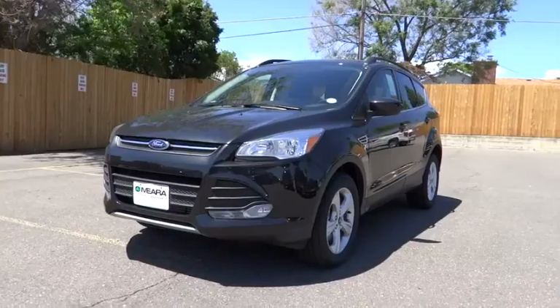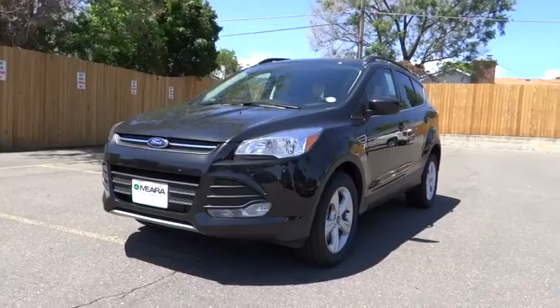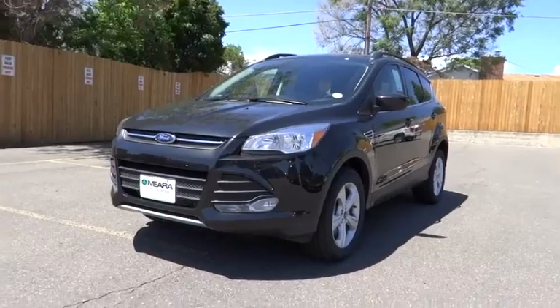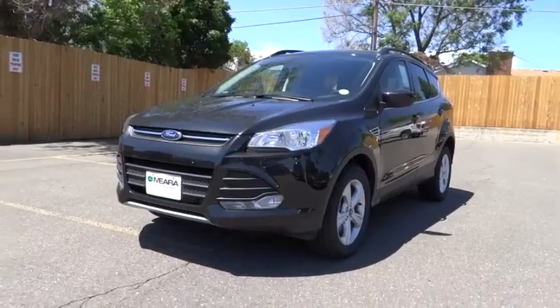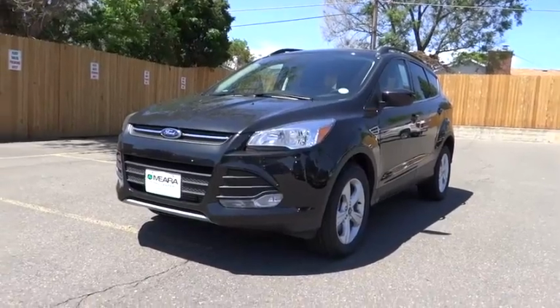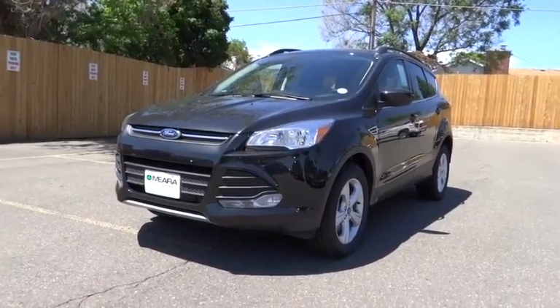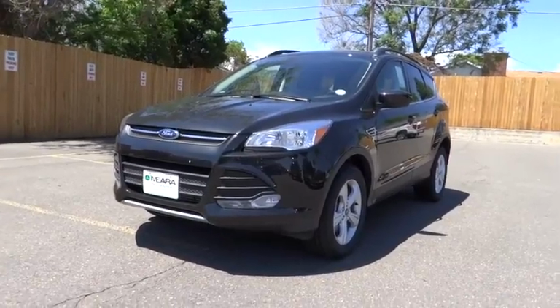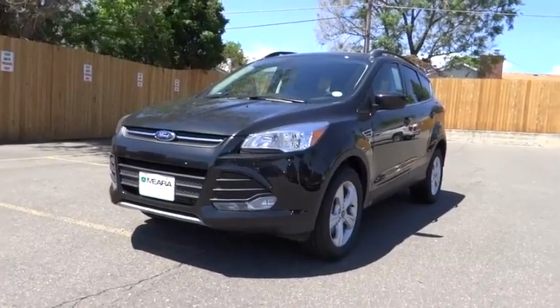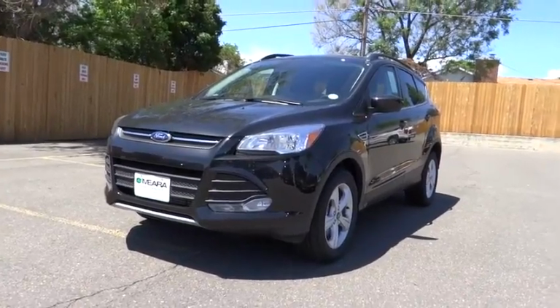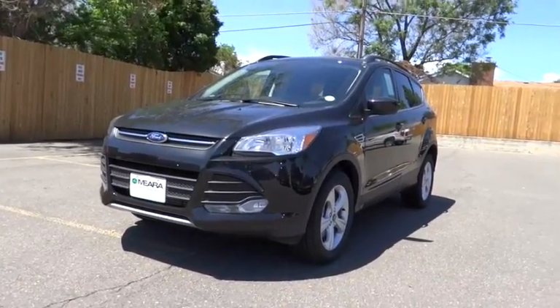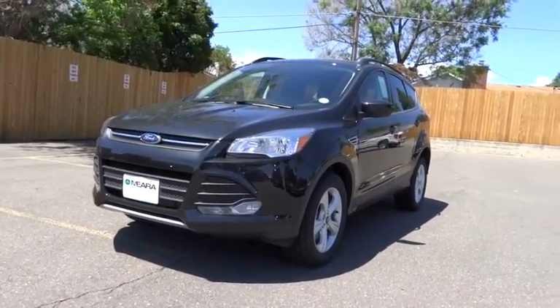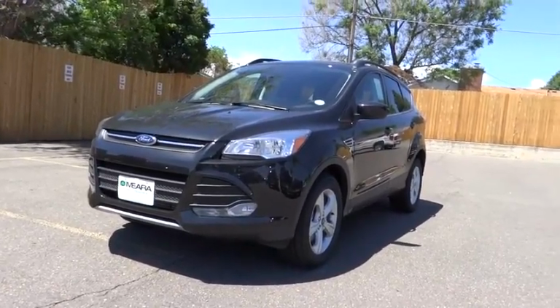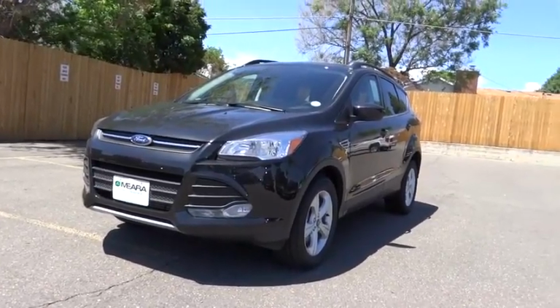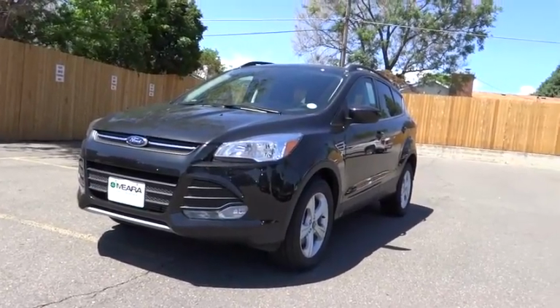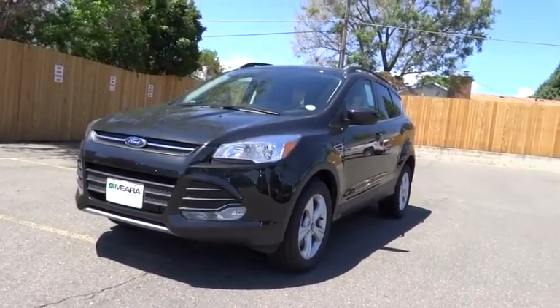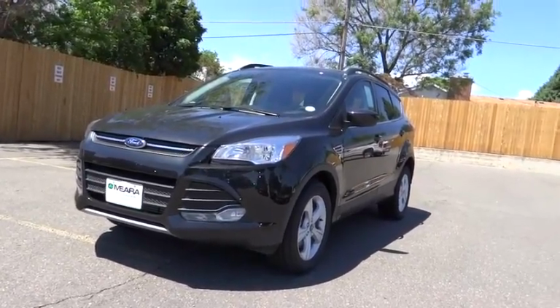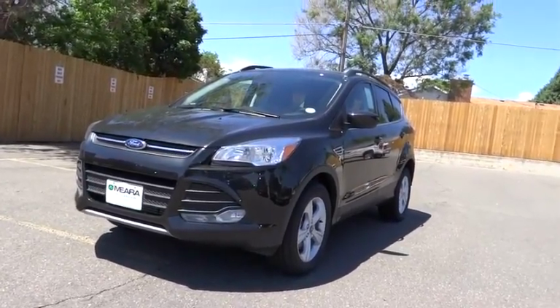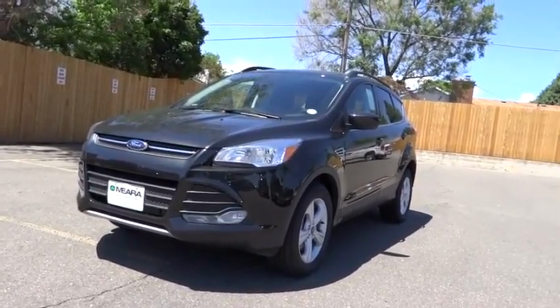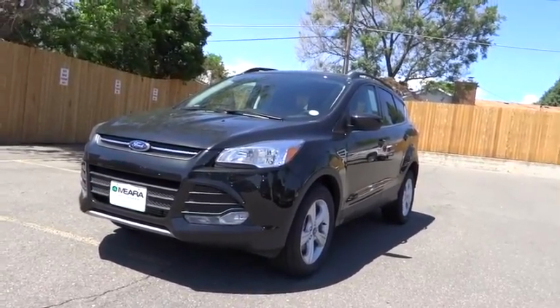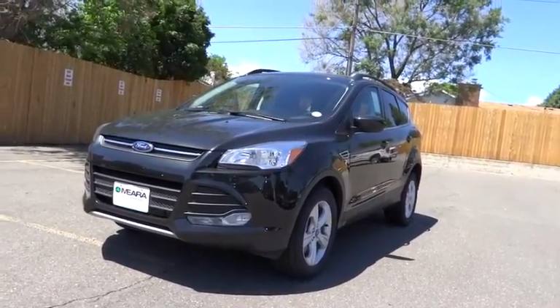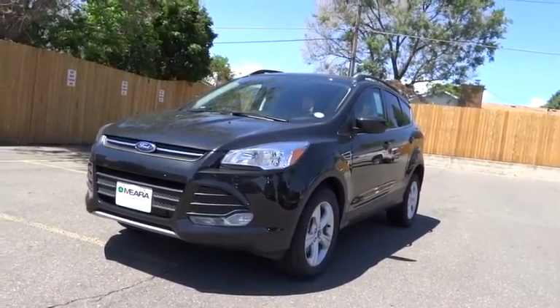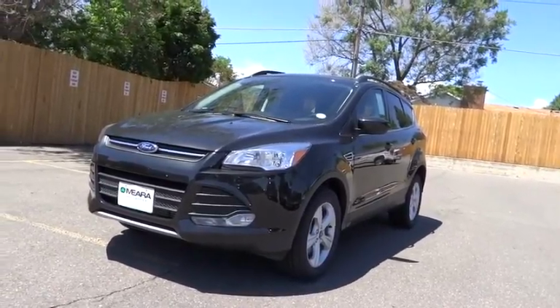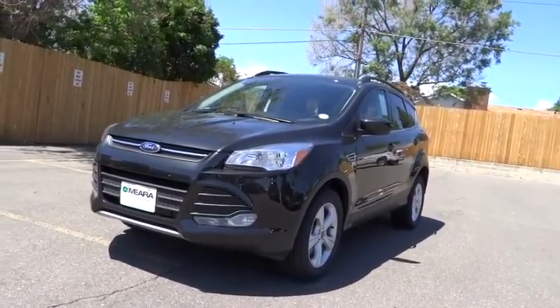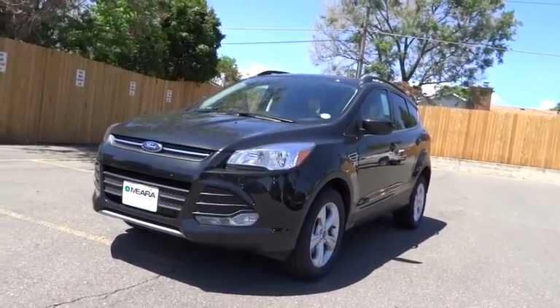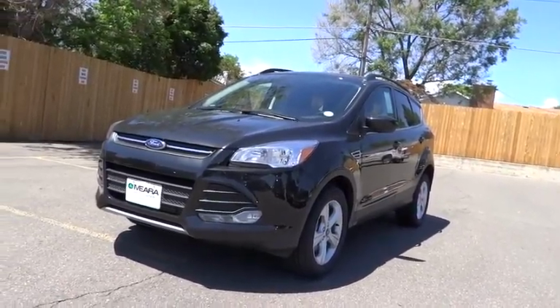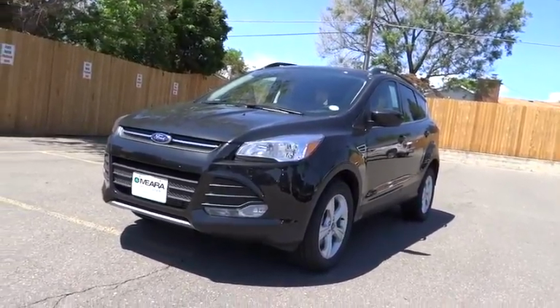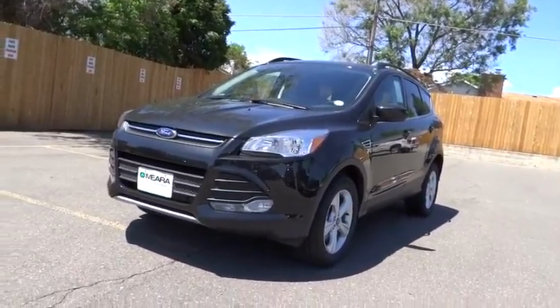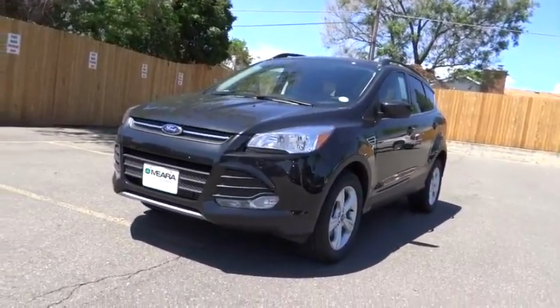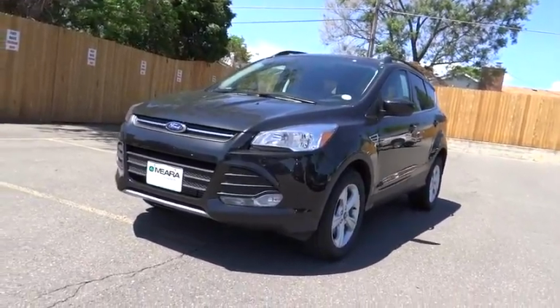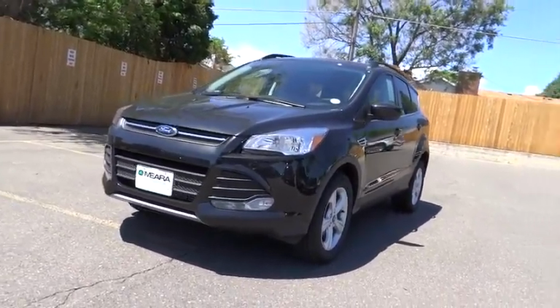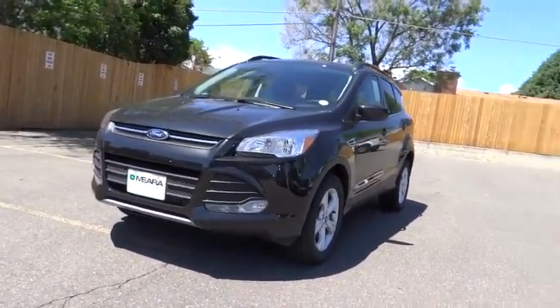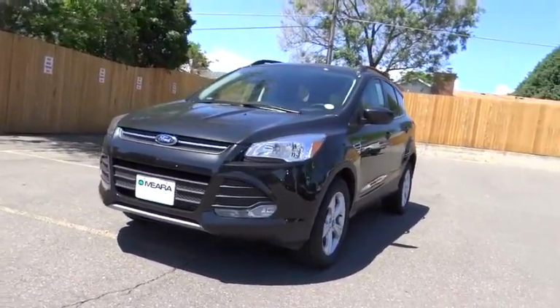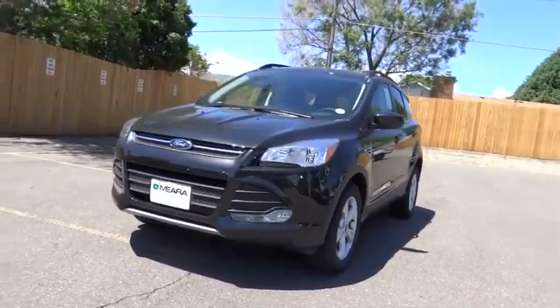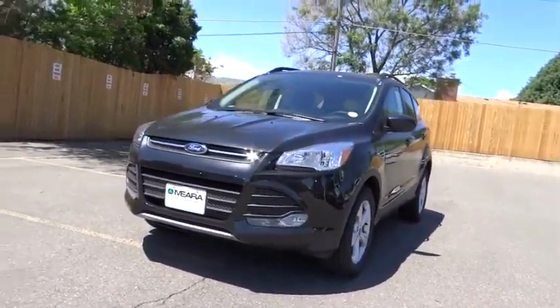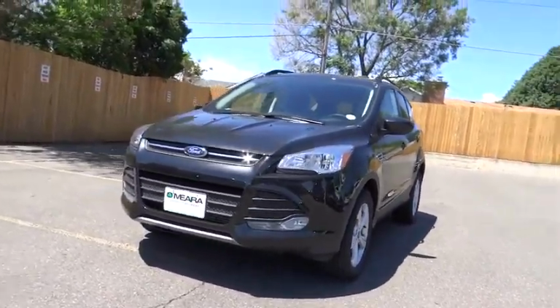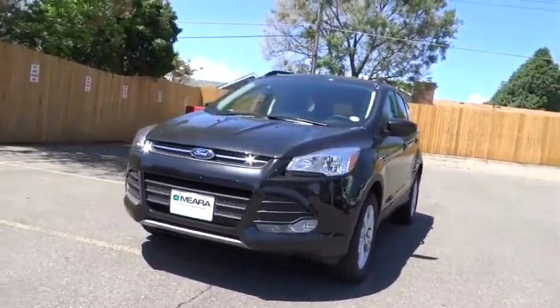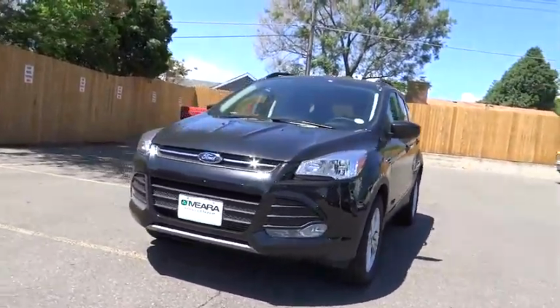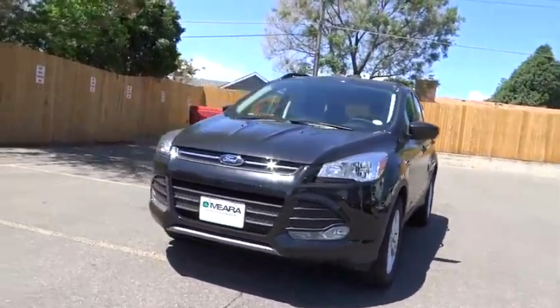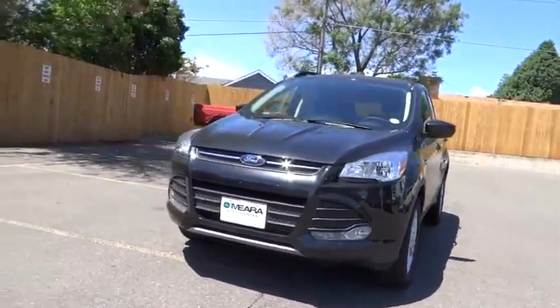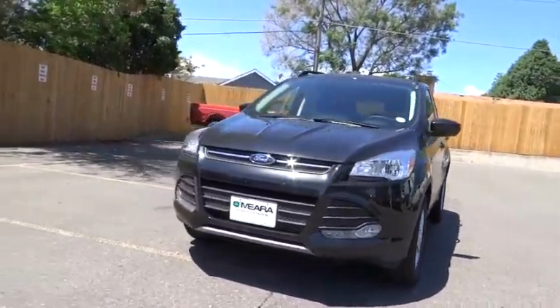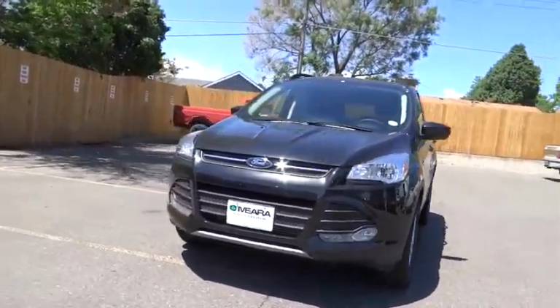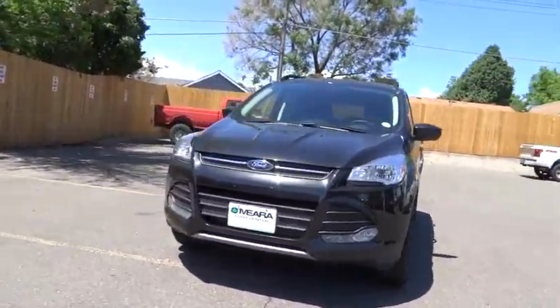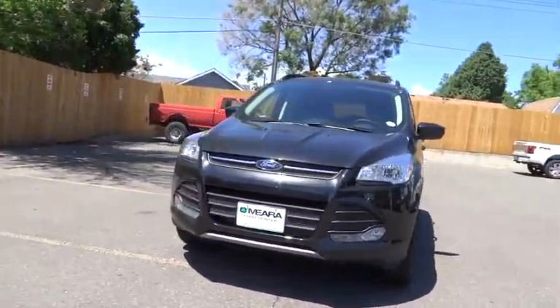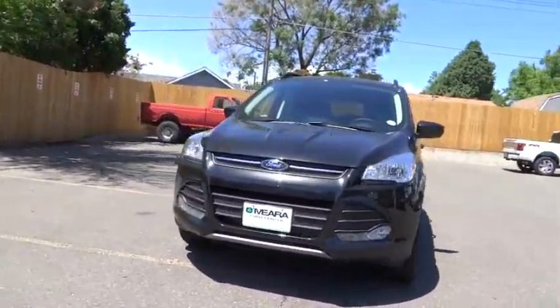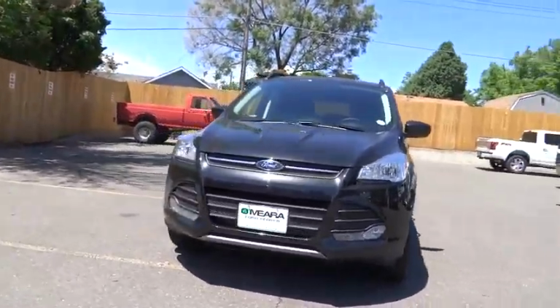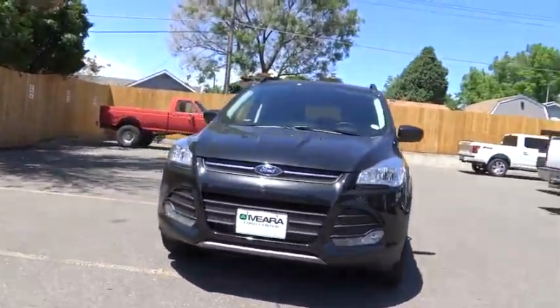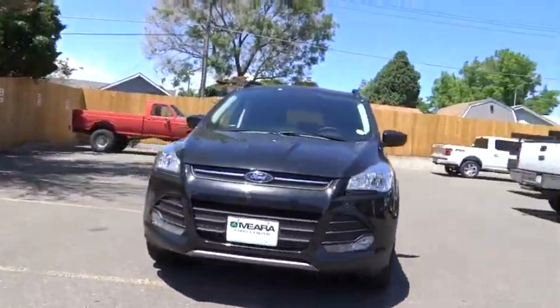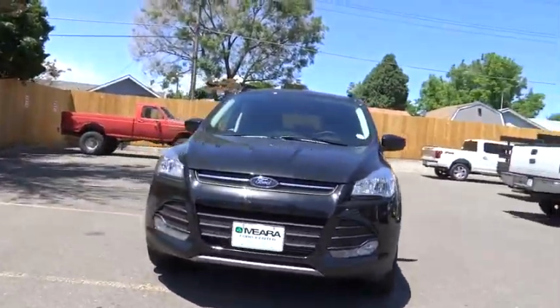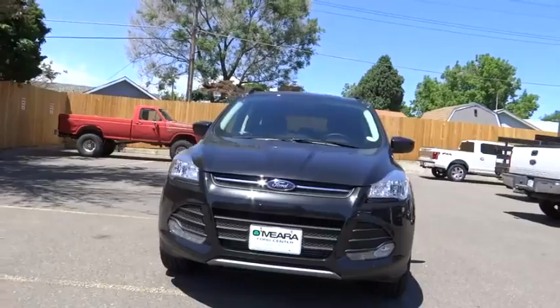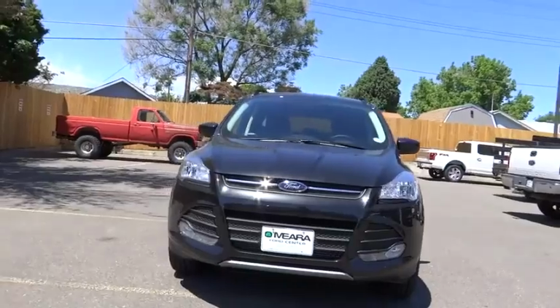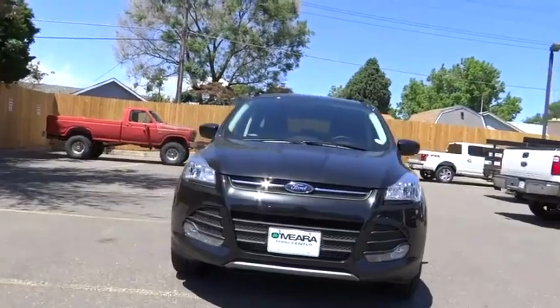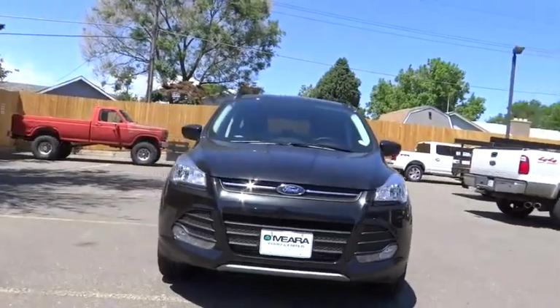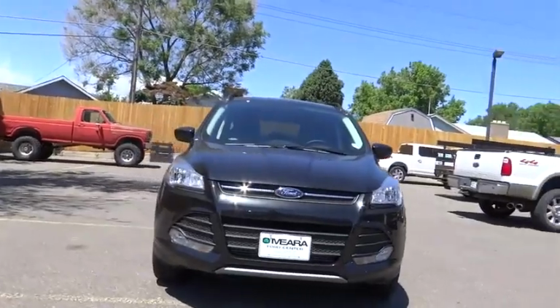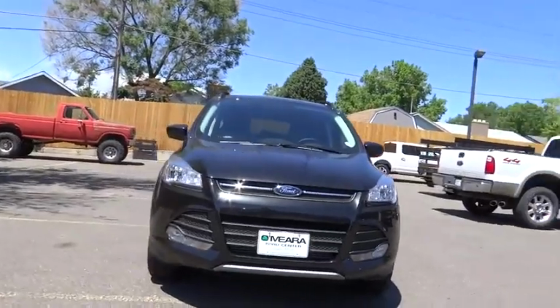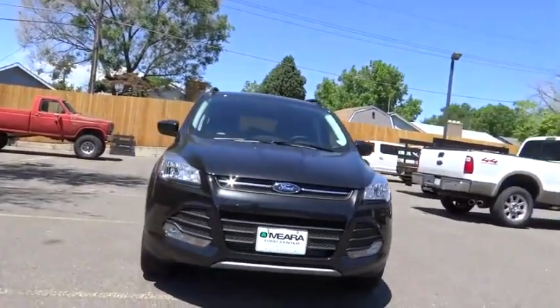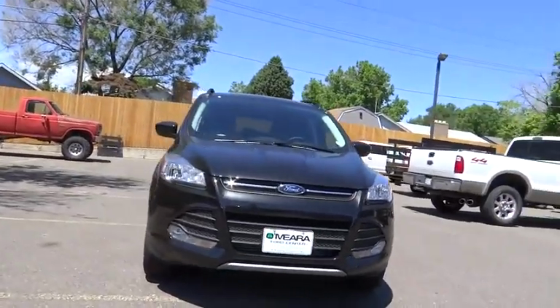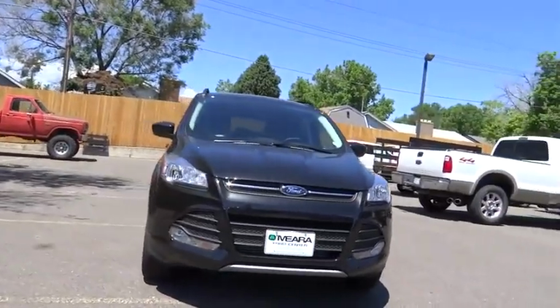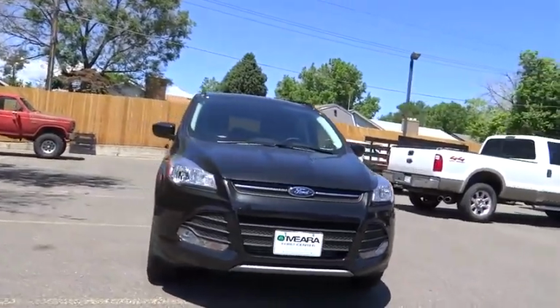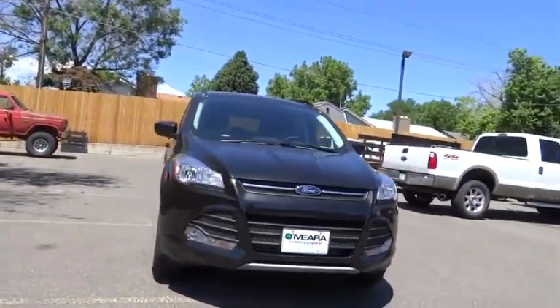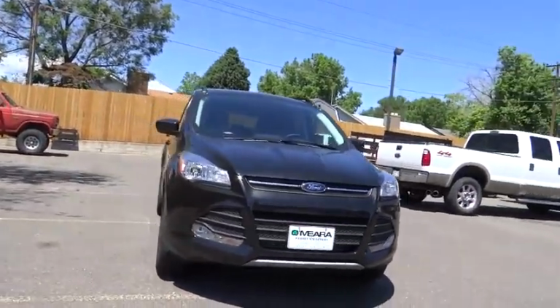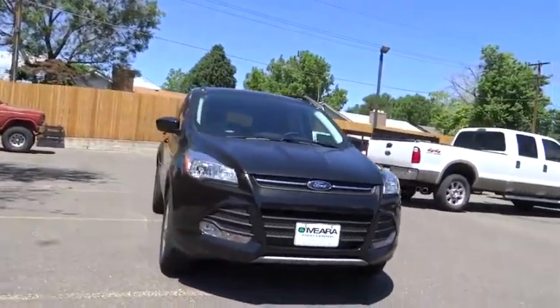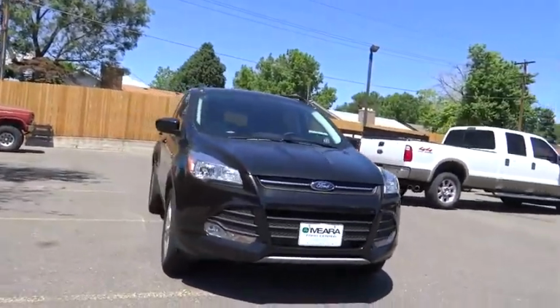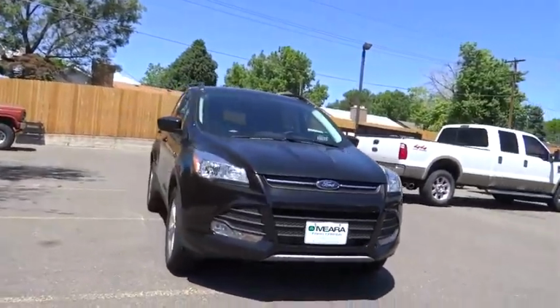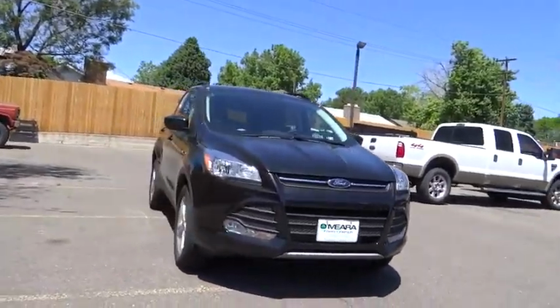2015 Escape. Gas engines flex, tow, sip, and go with Ford Escape.